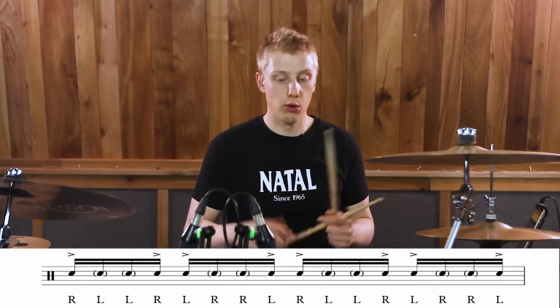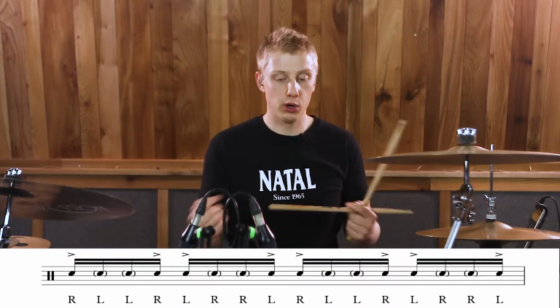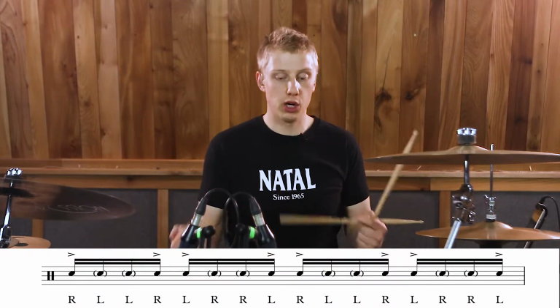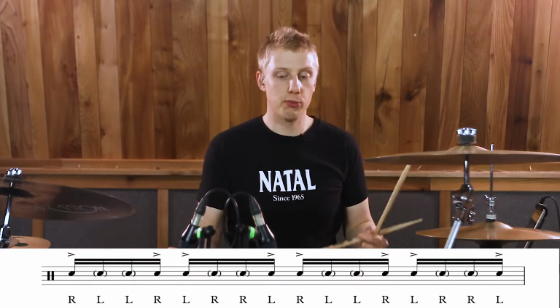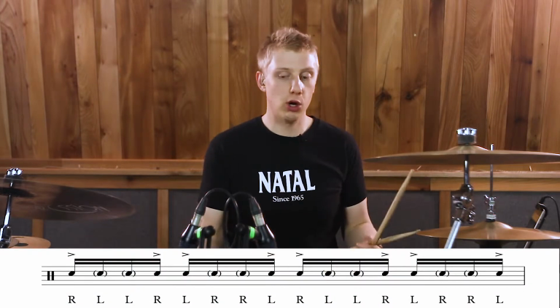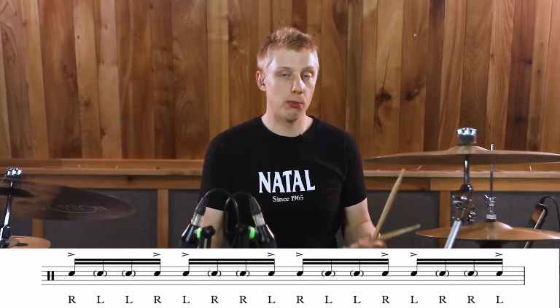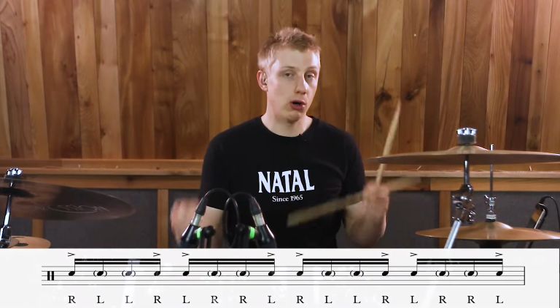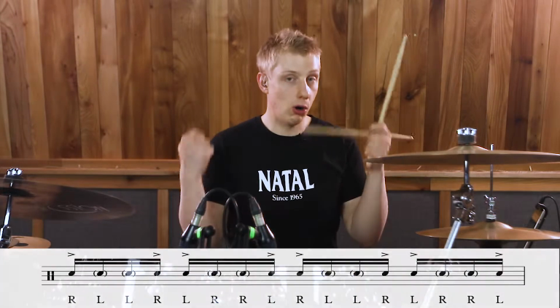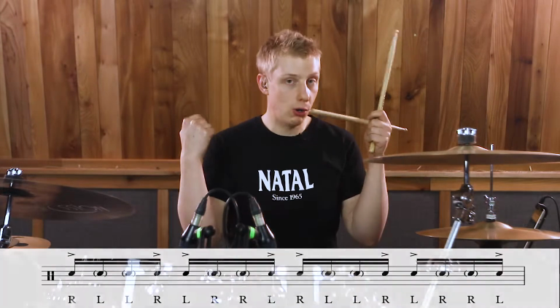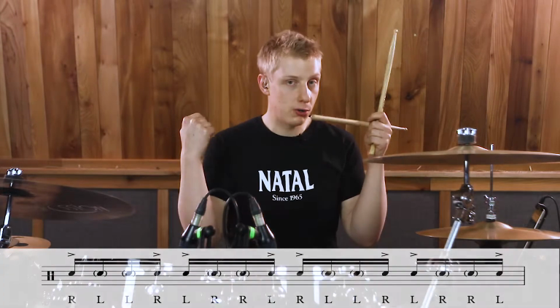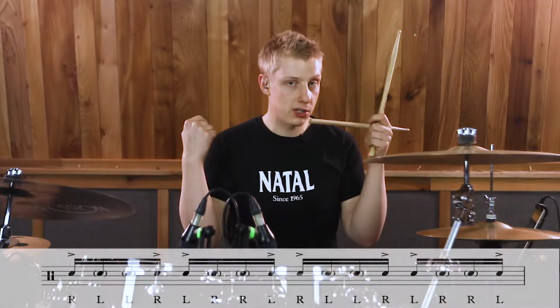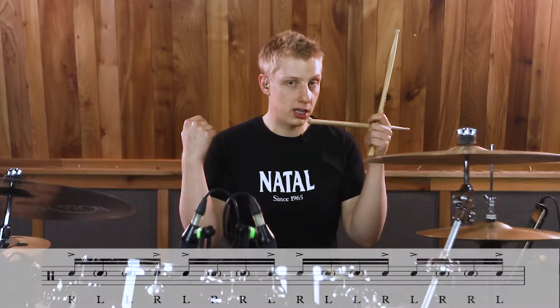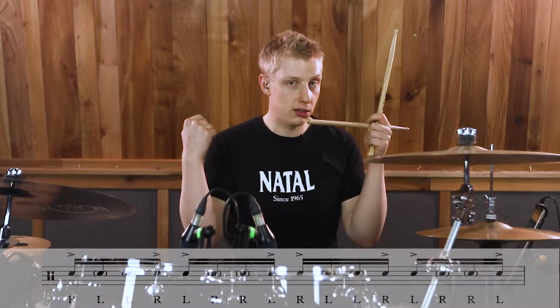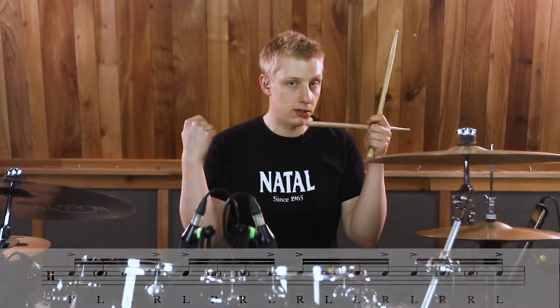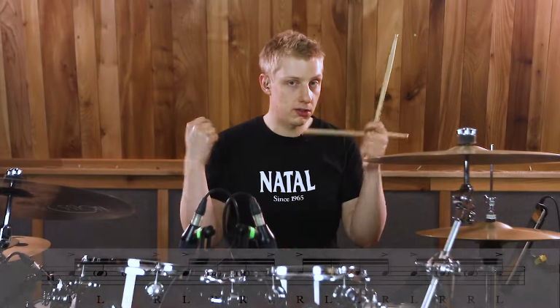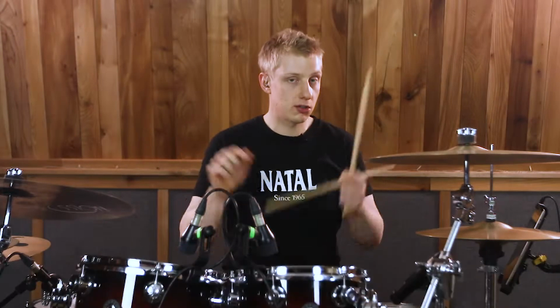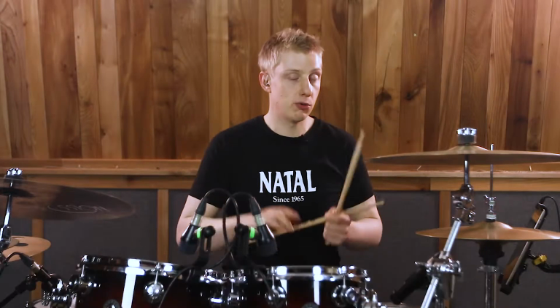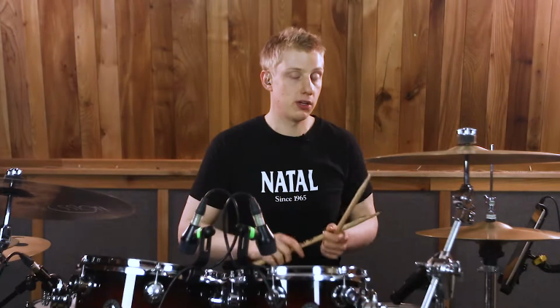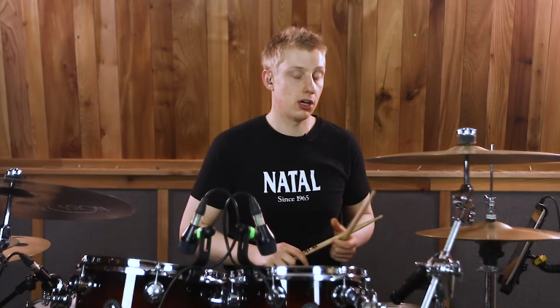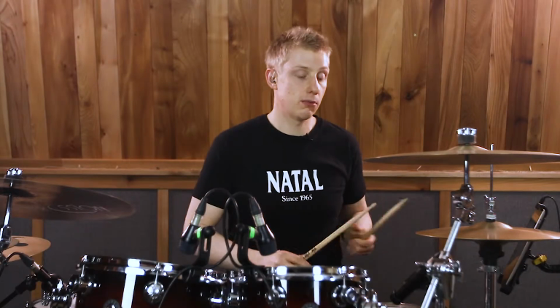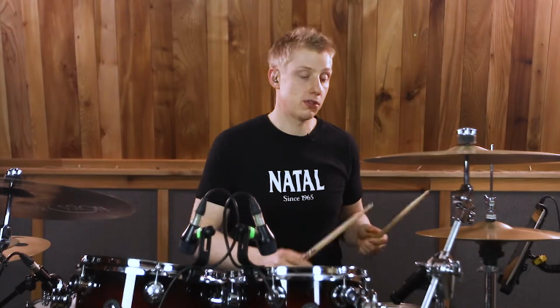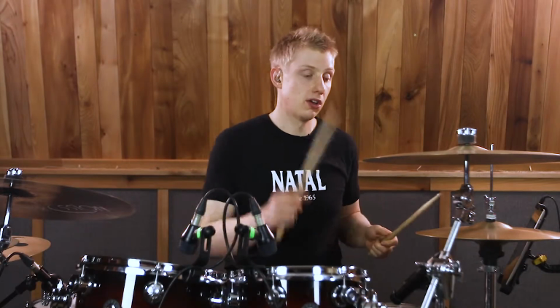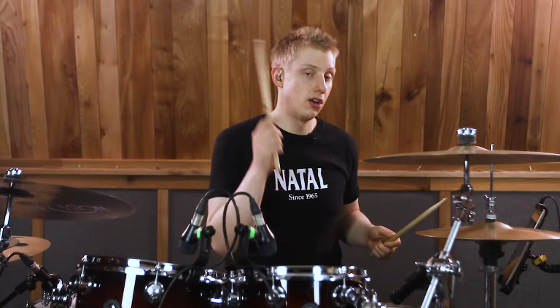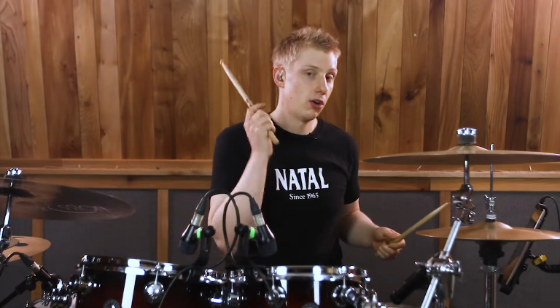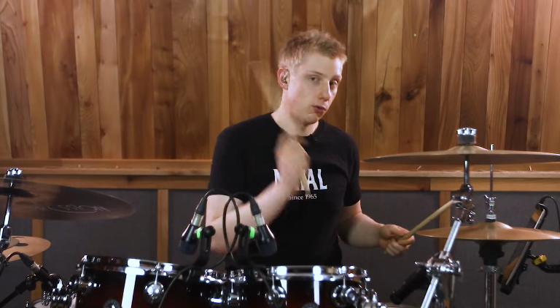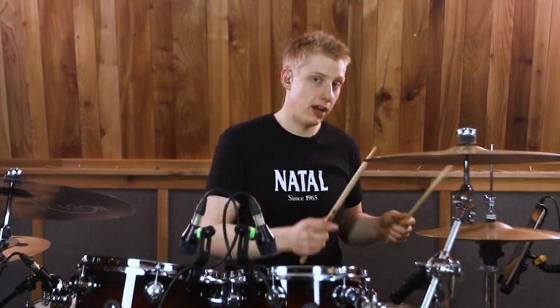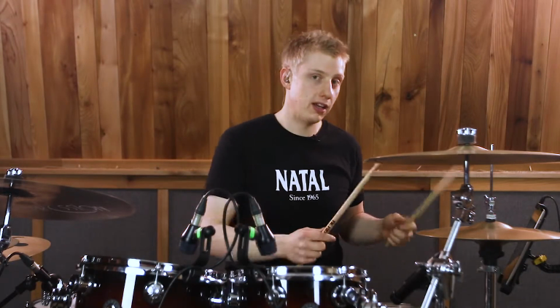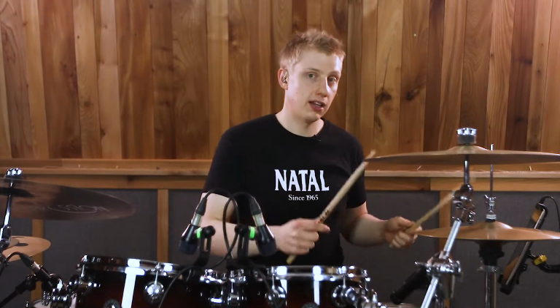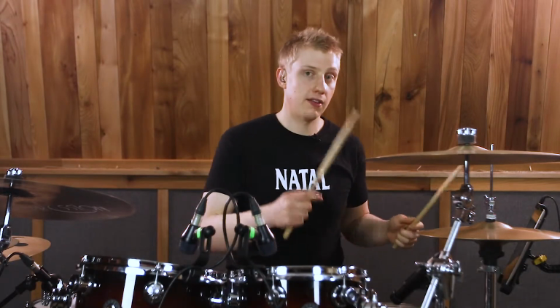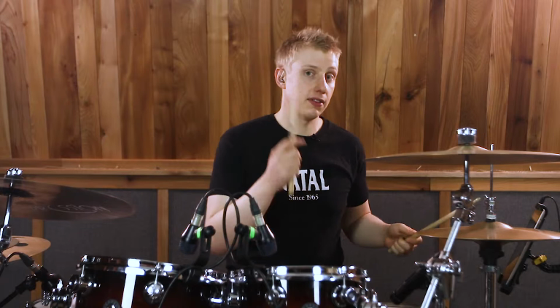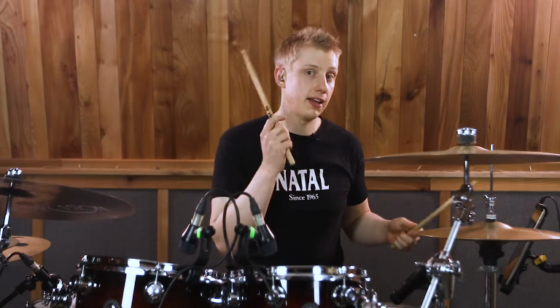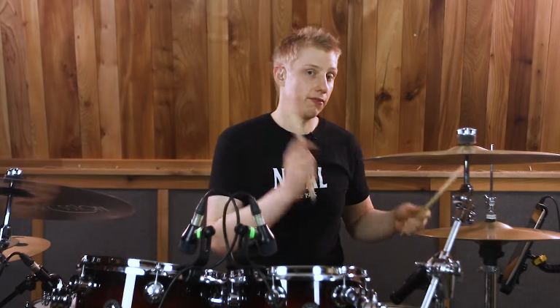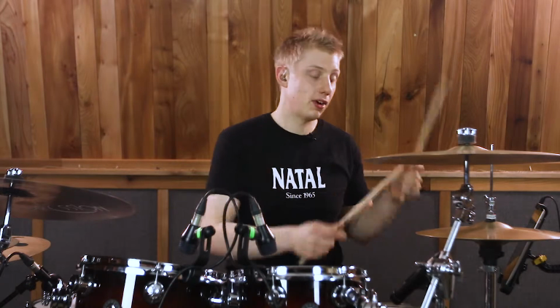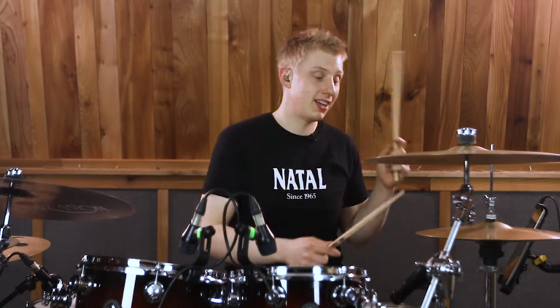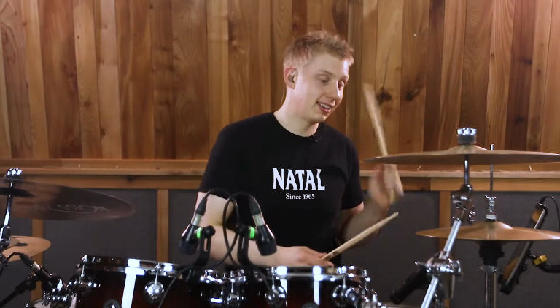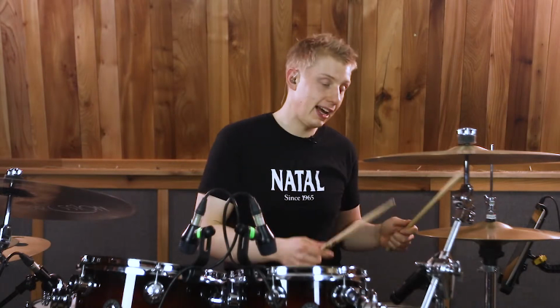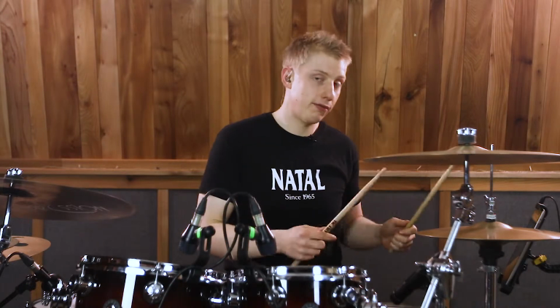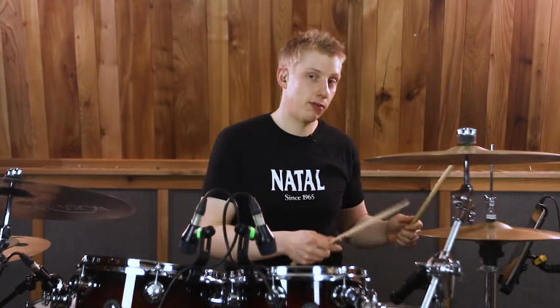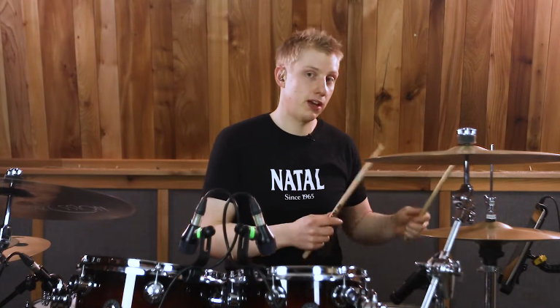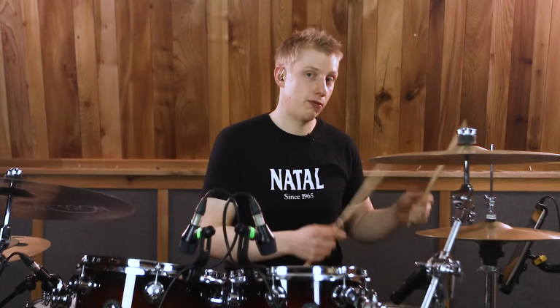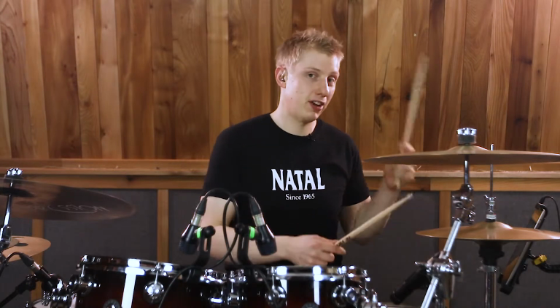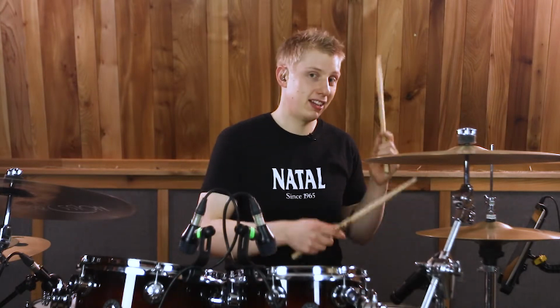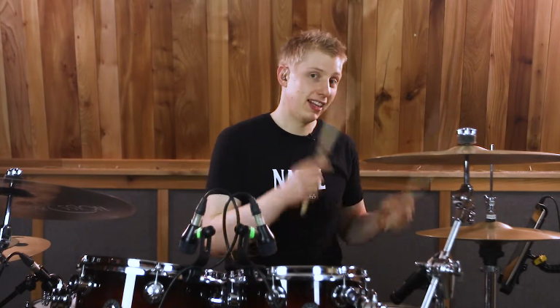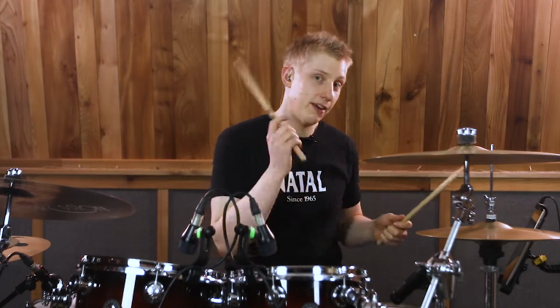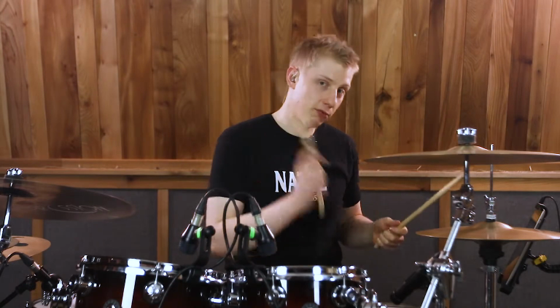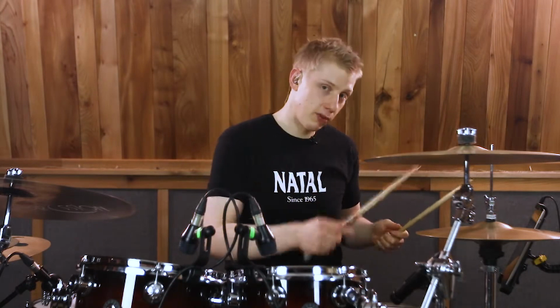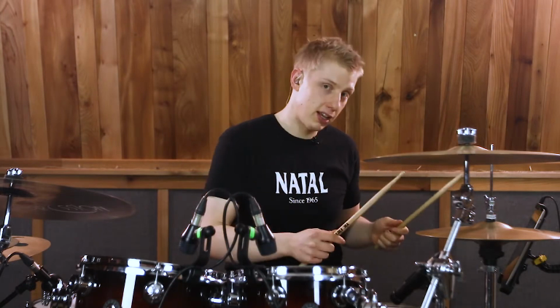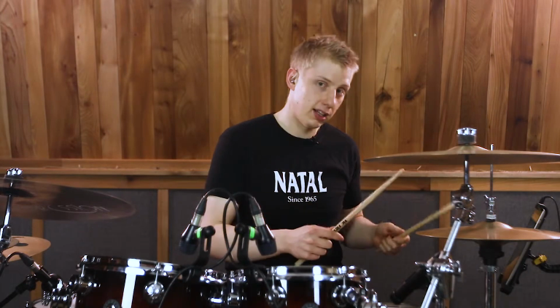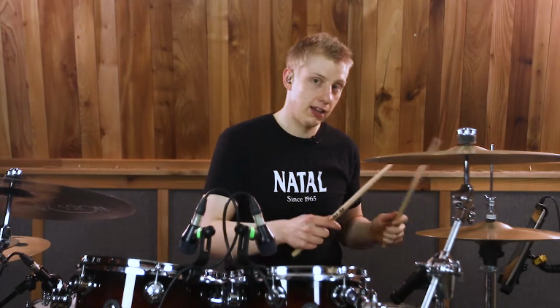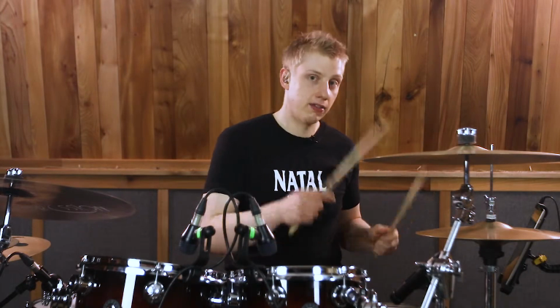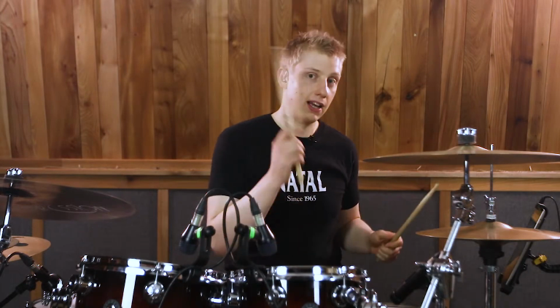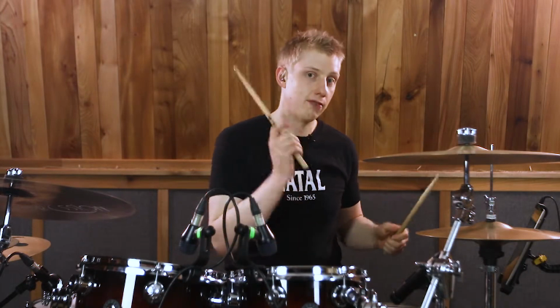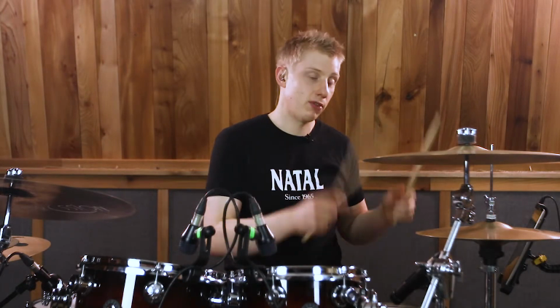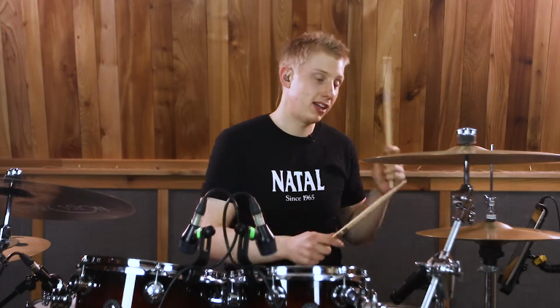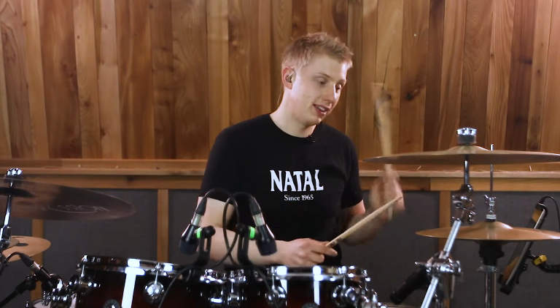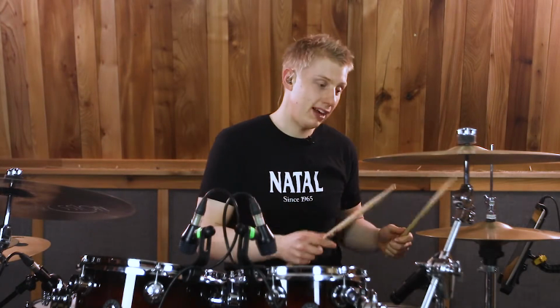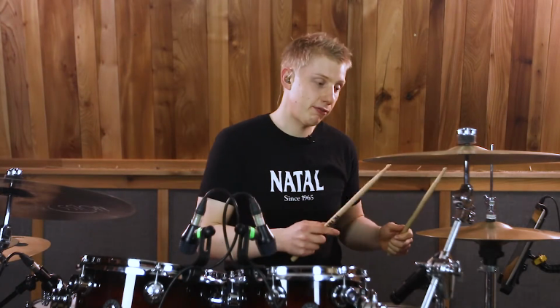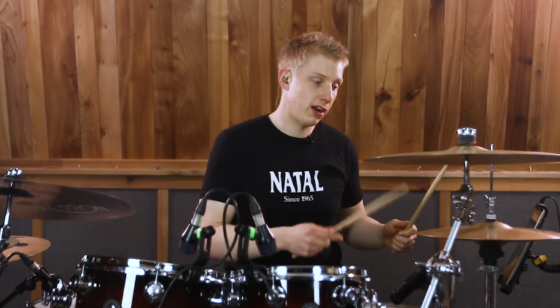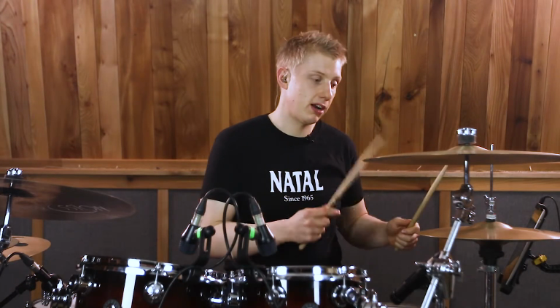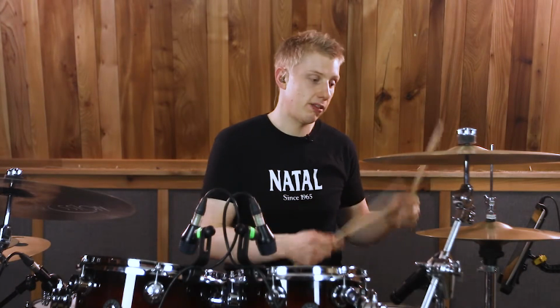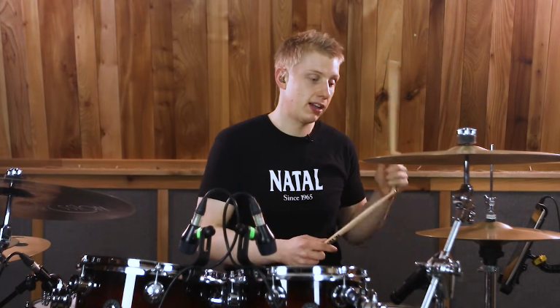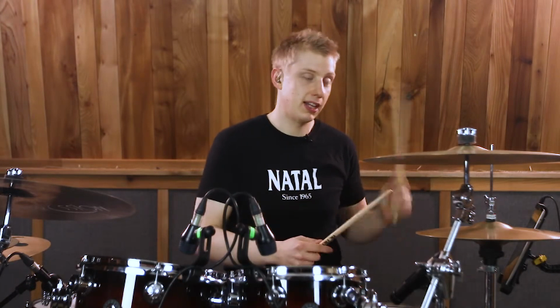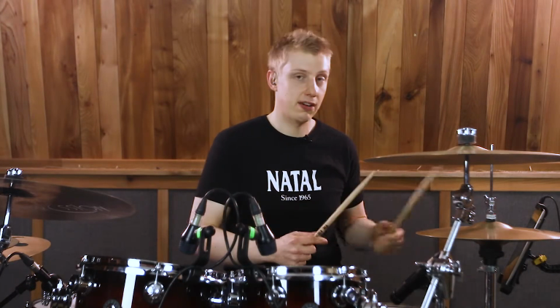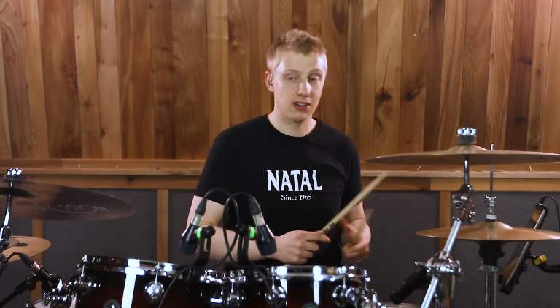We're going to pop all those singles so it becomes: right, left, left, right, left, right, right, left, right, left, left, right, left, right, right, left.